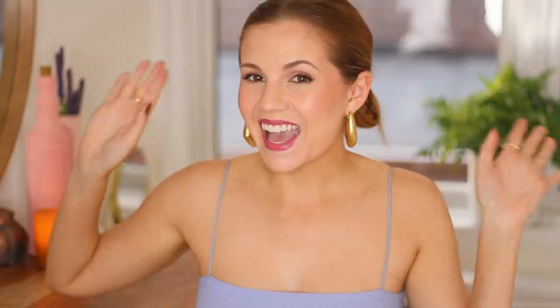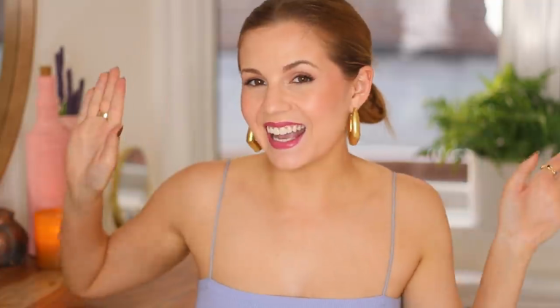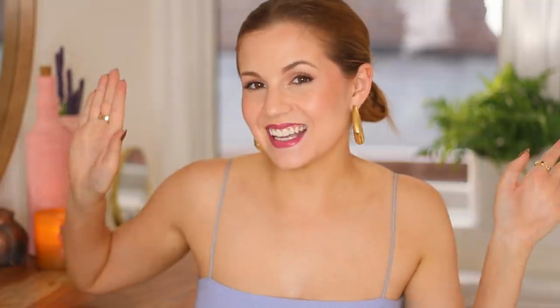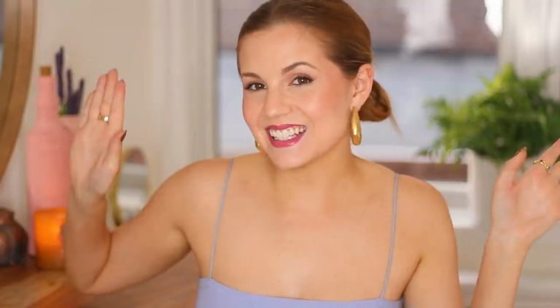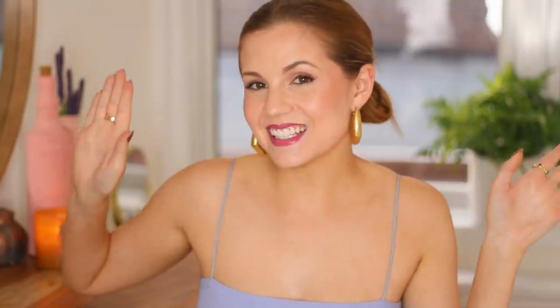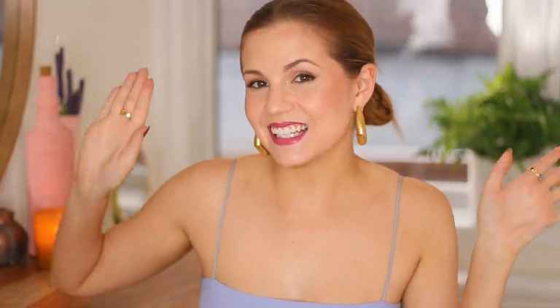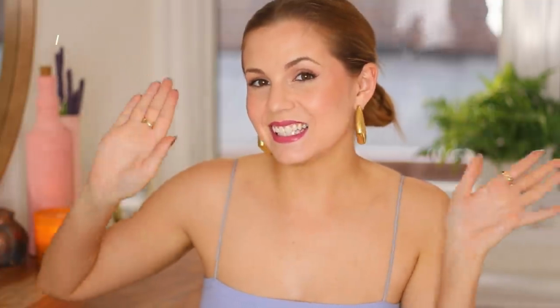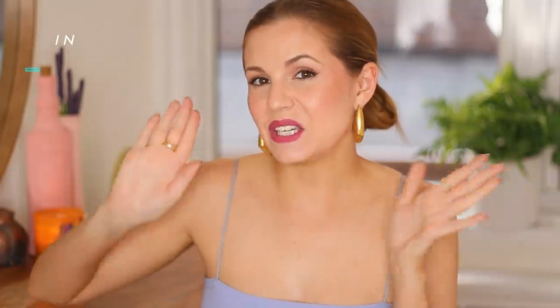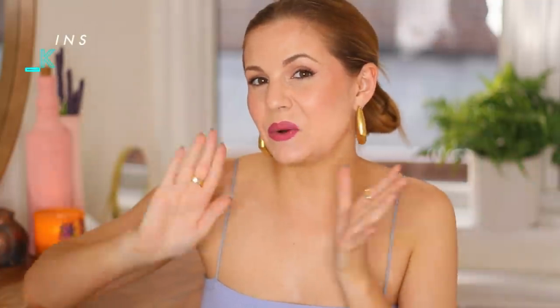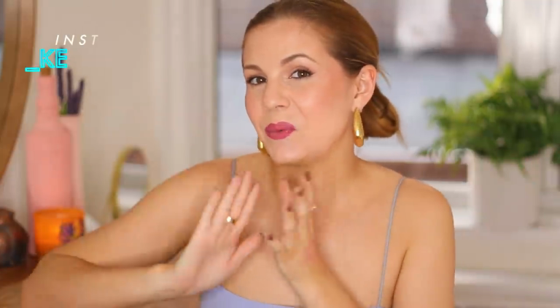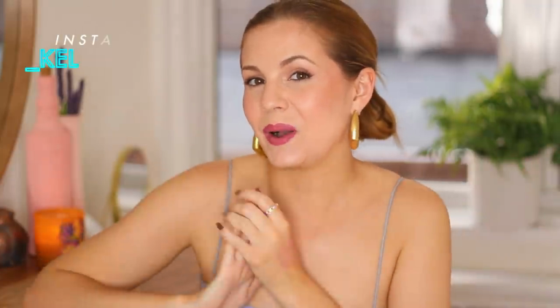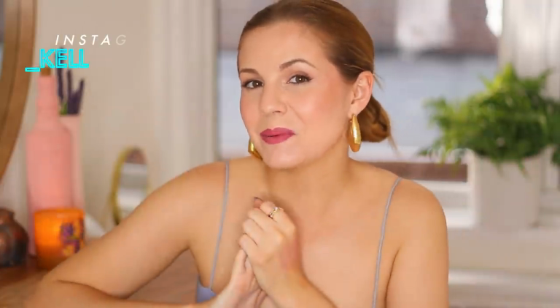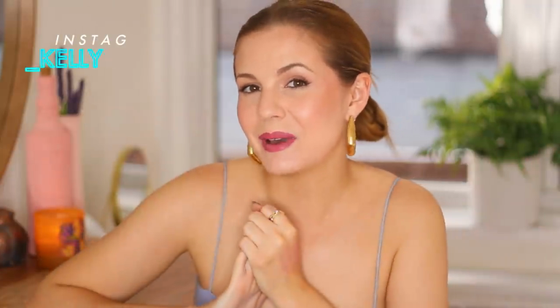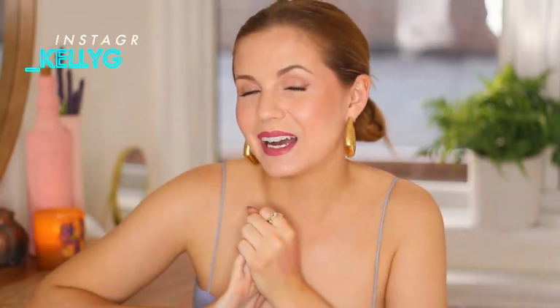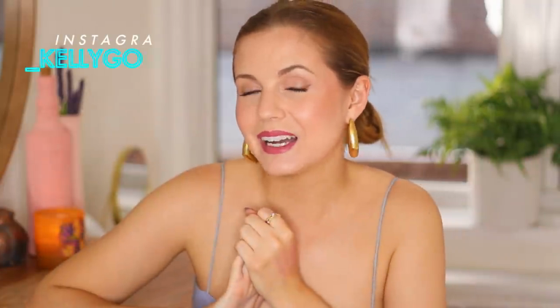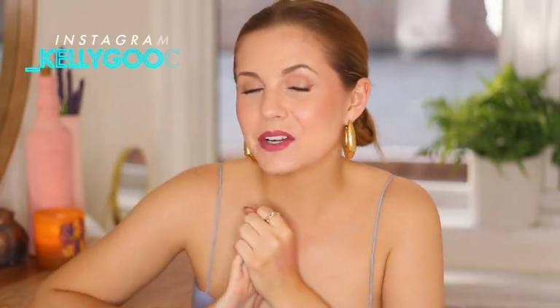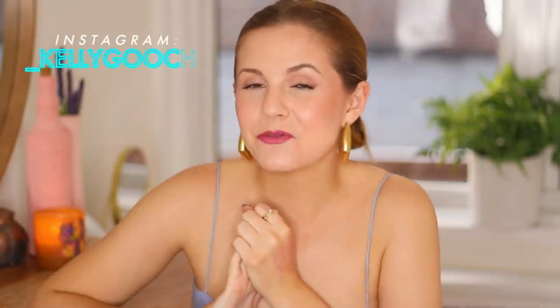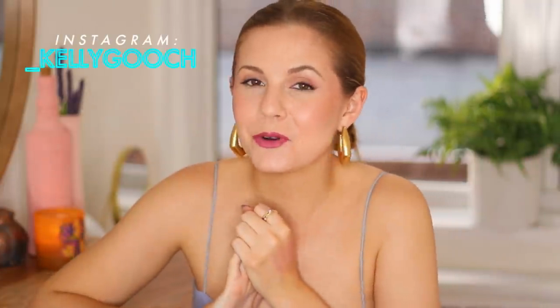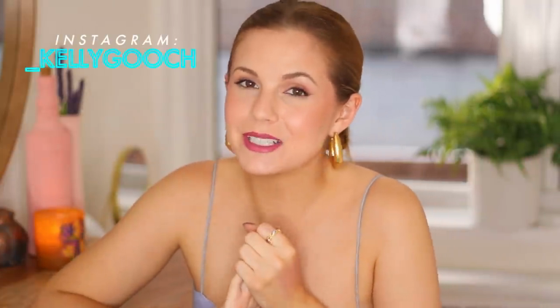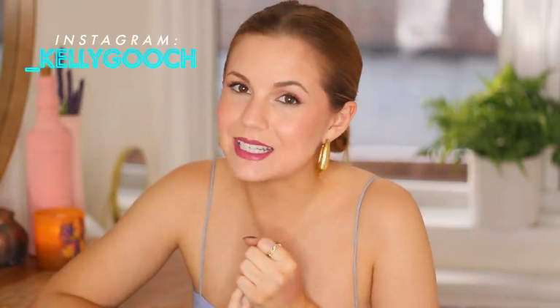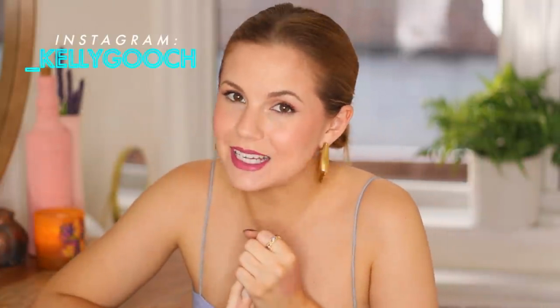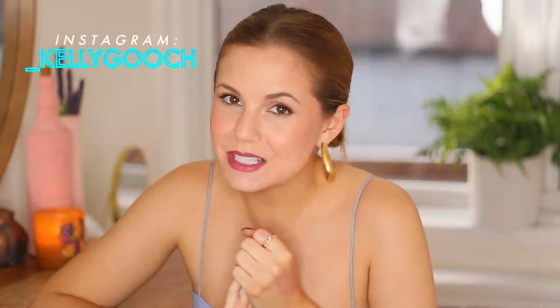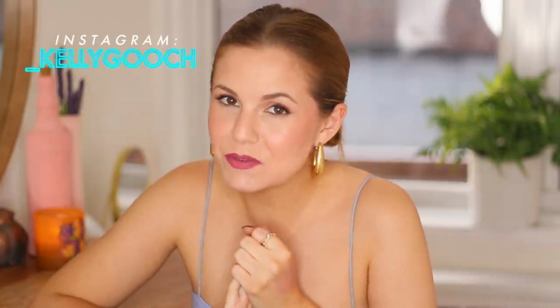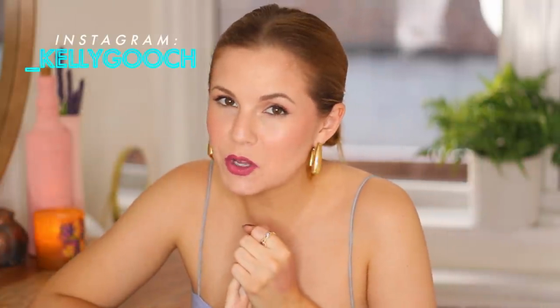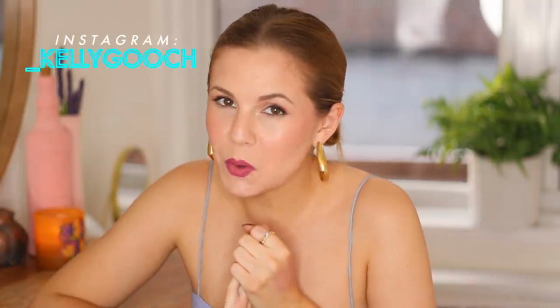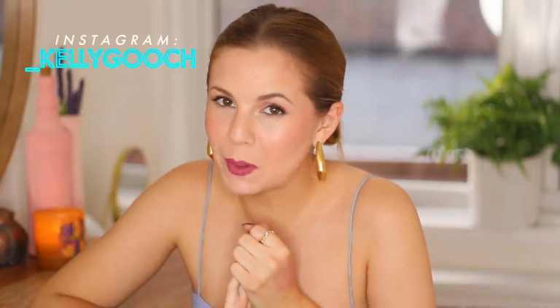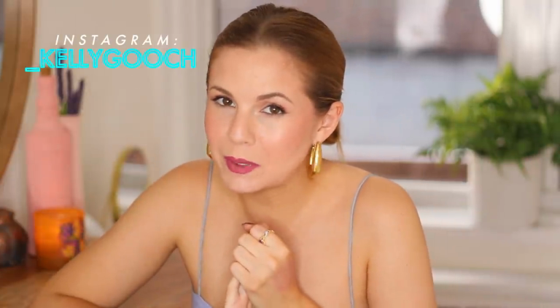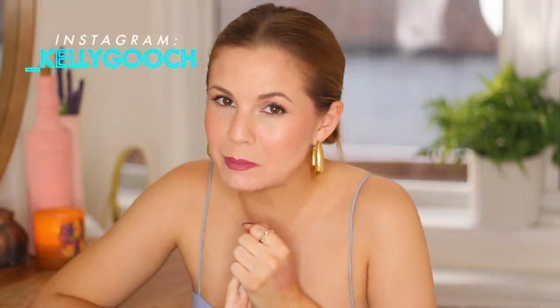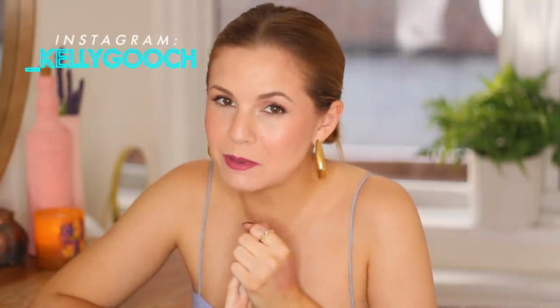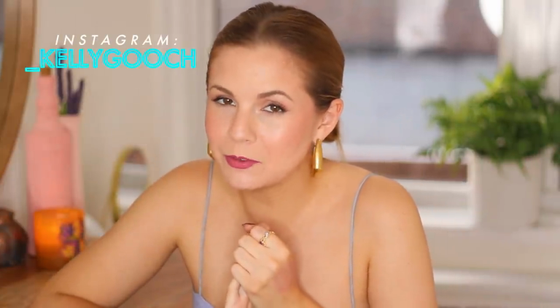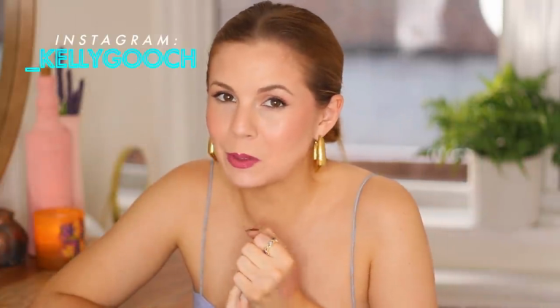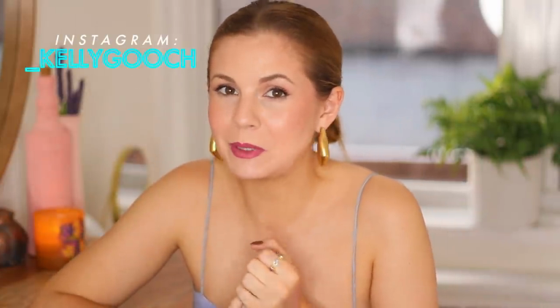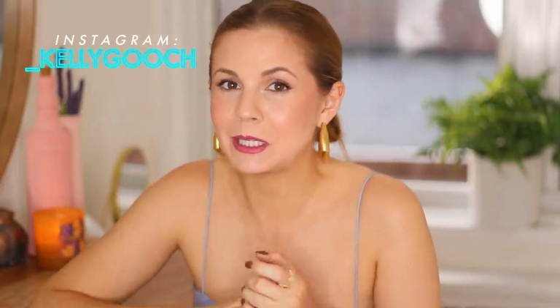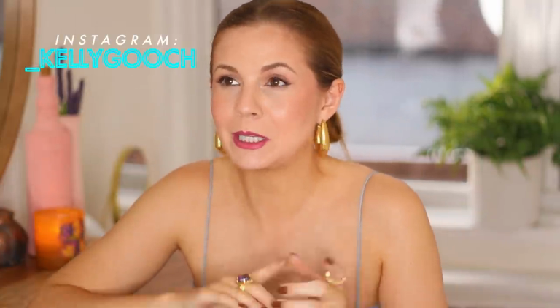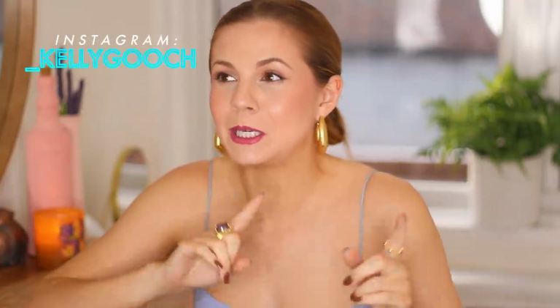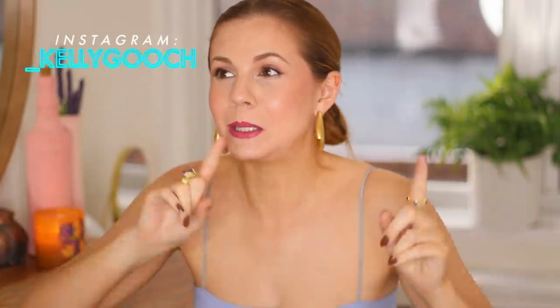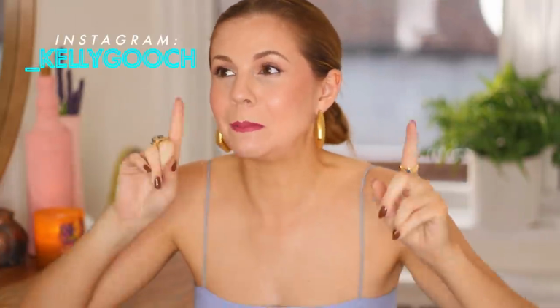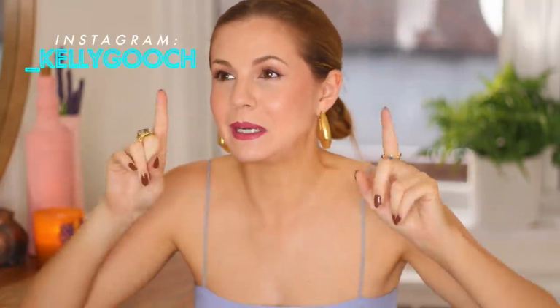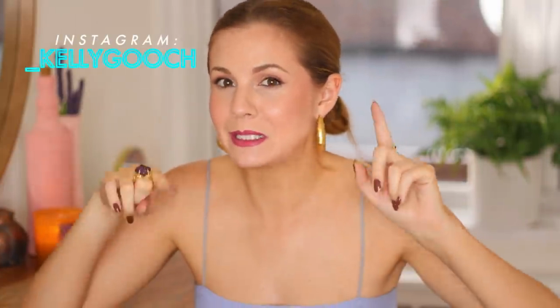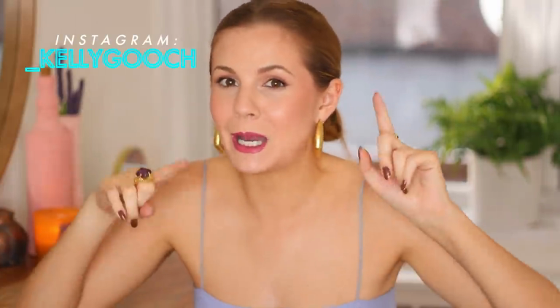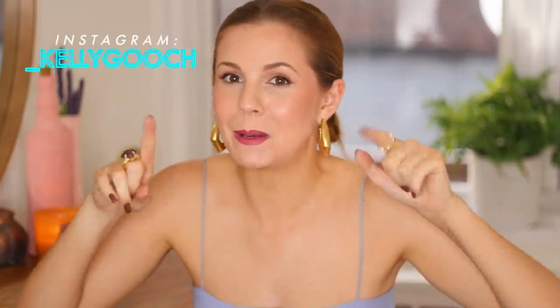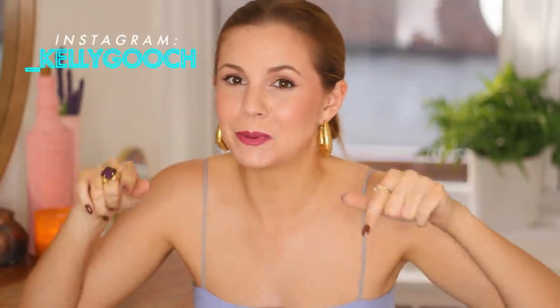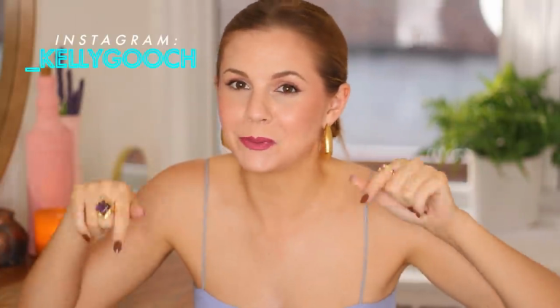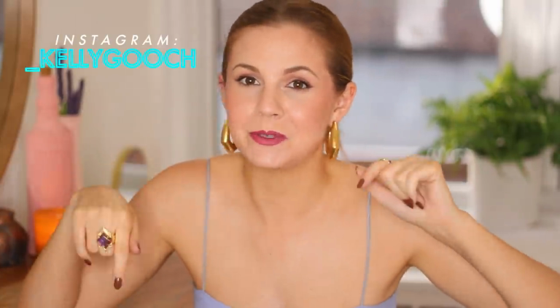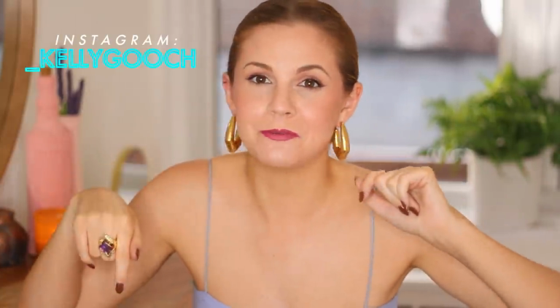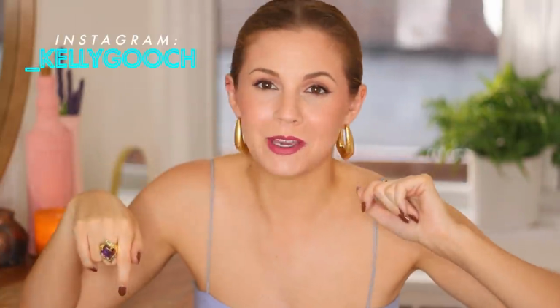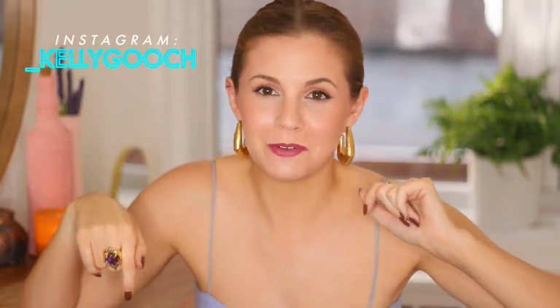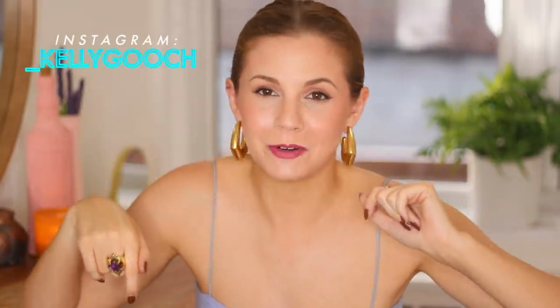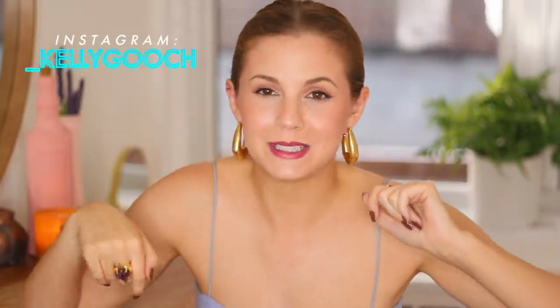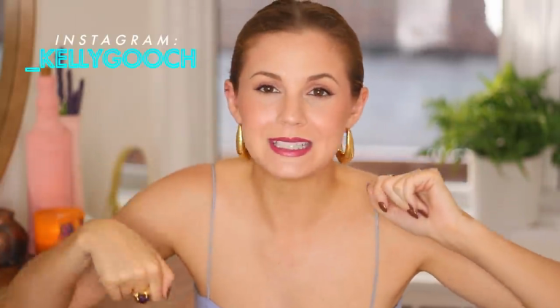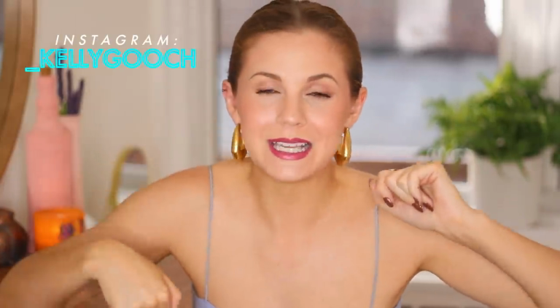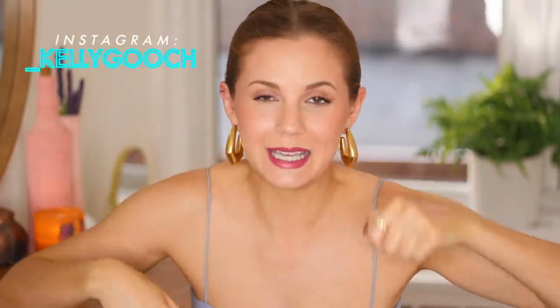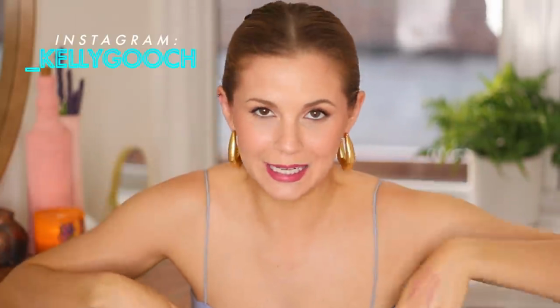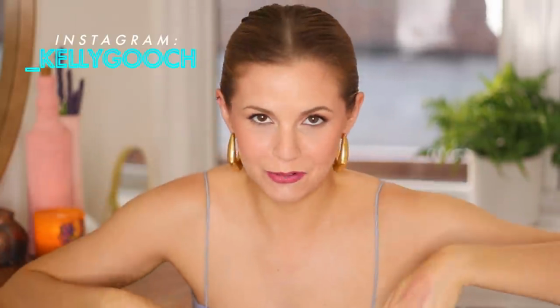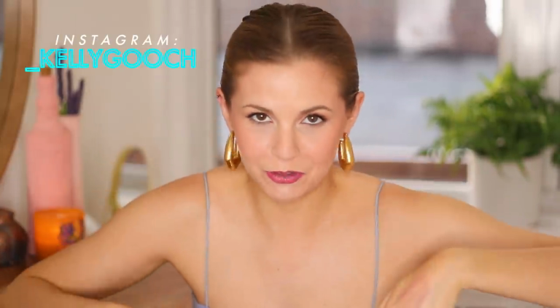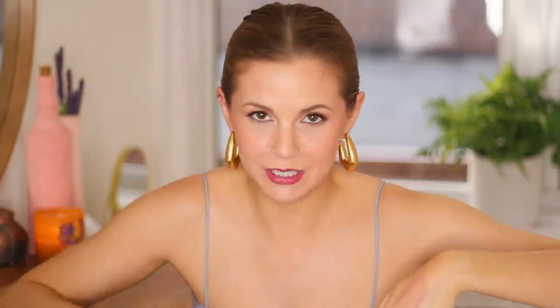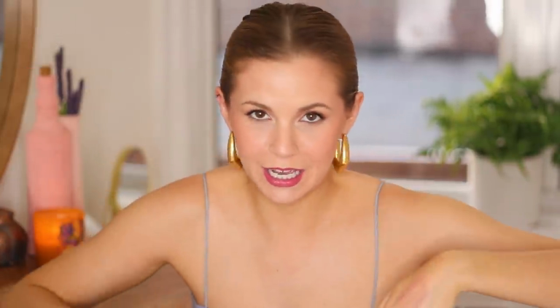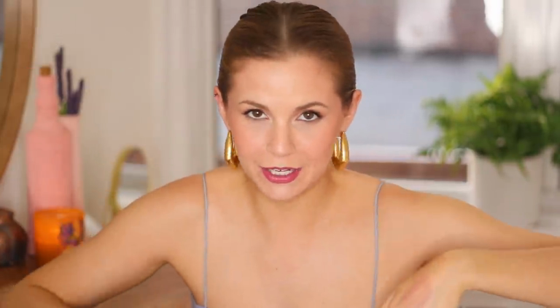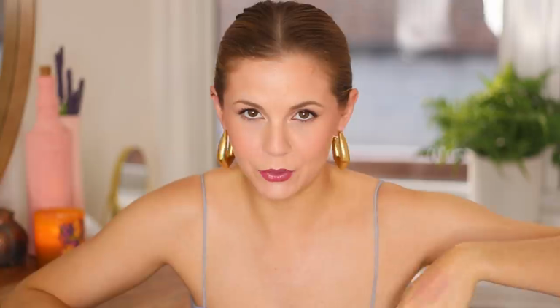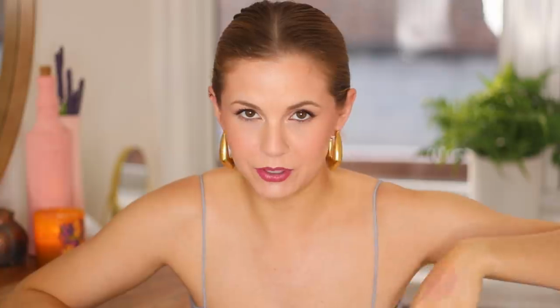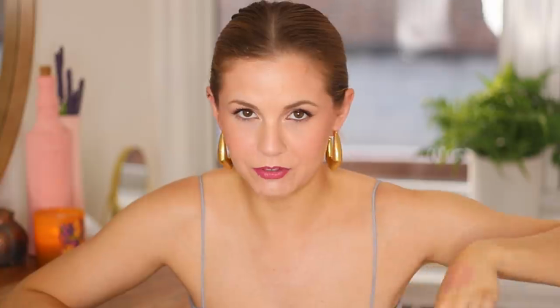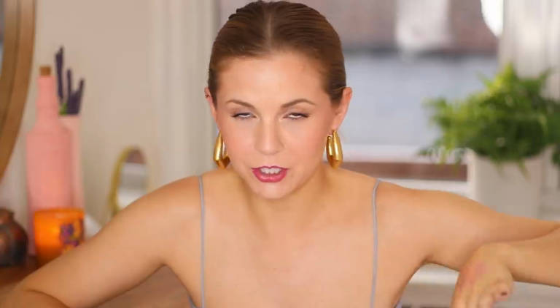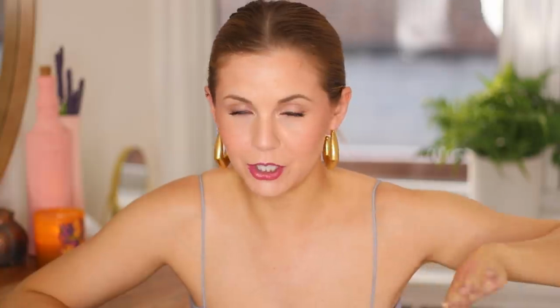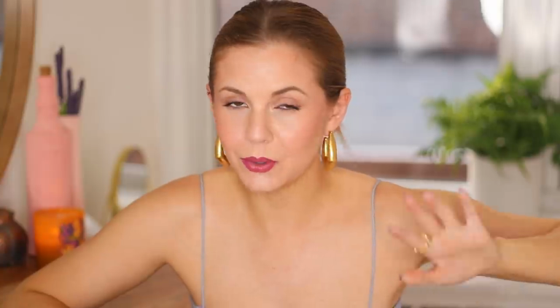Hey guys, it's Kelly. Welcome back. For today's video, I'm going to be filming my top three favorites in every category video.